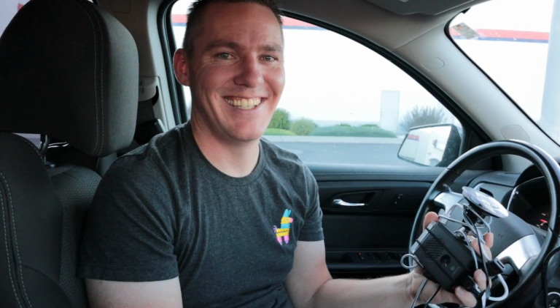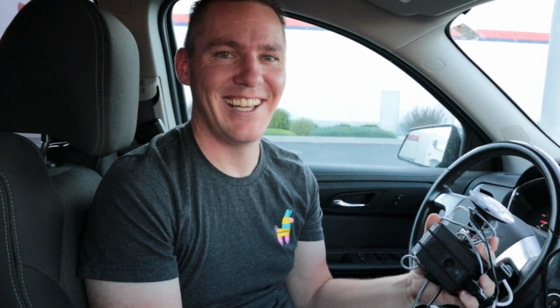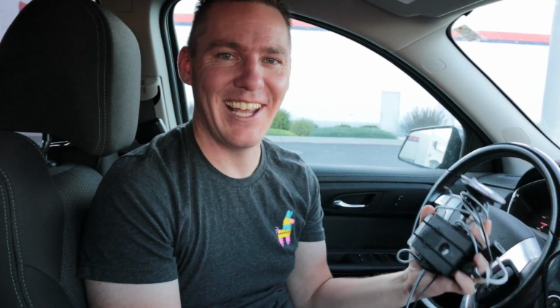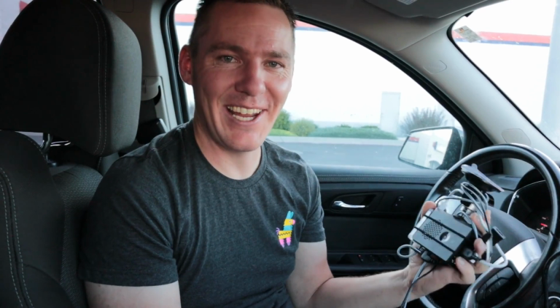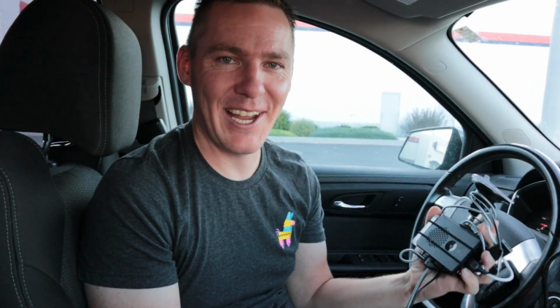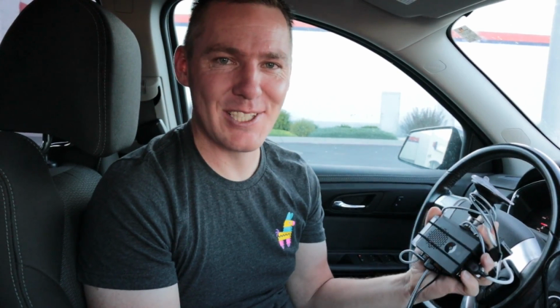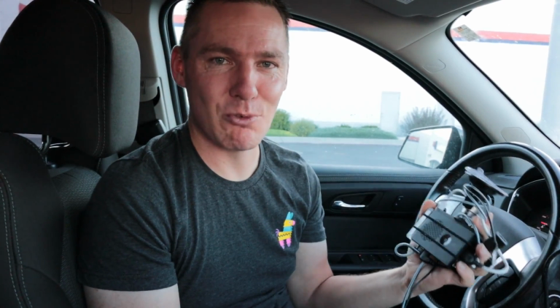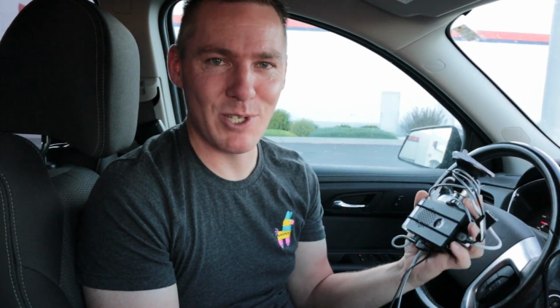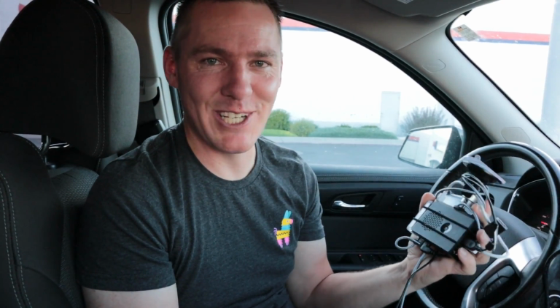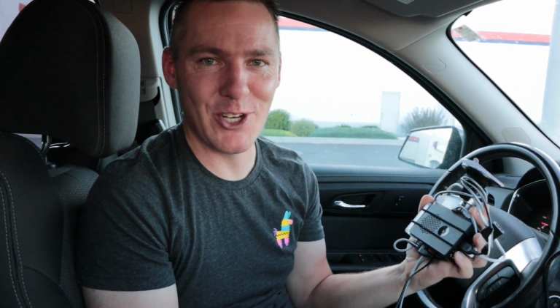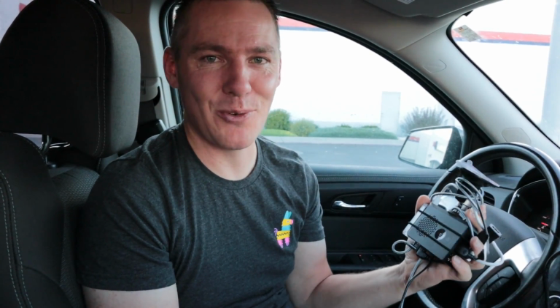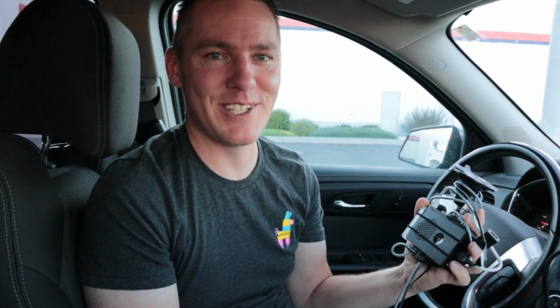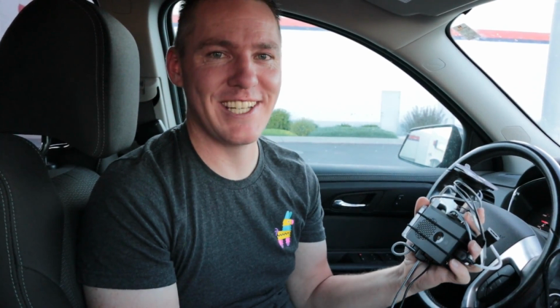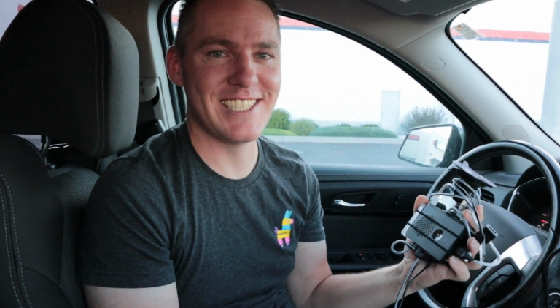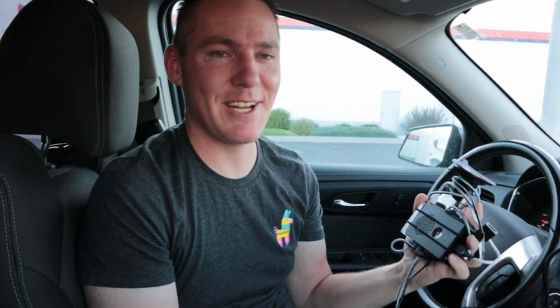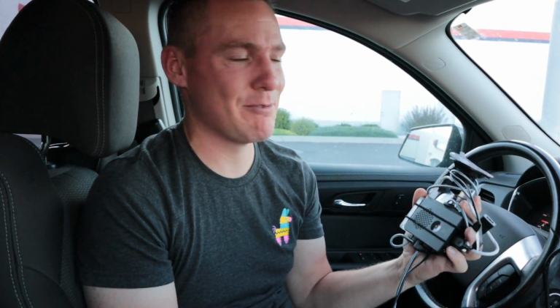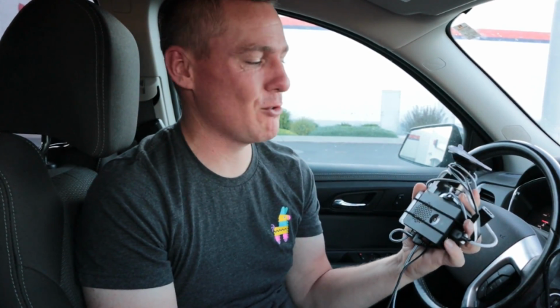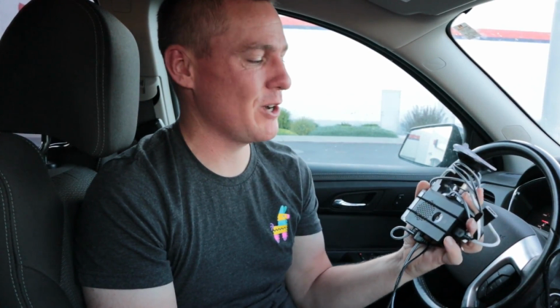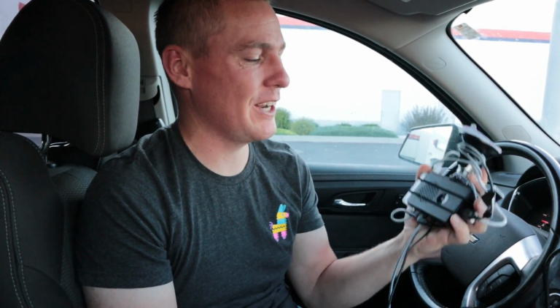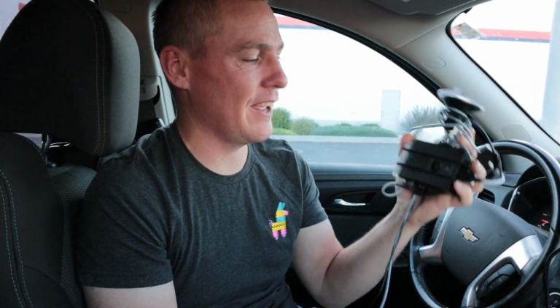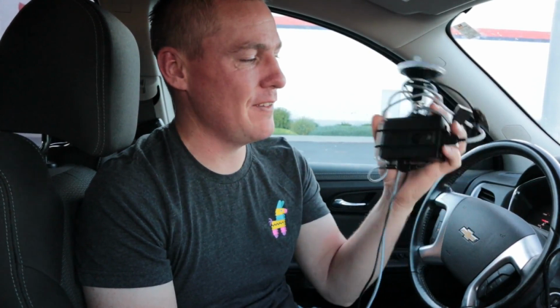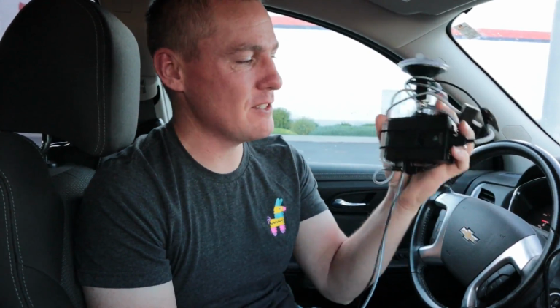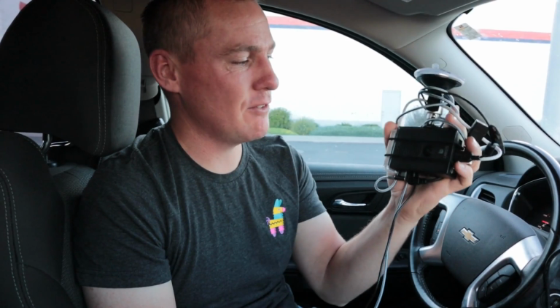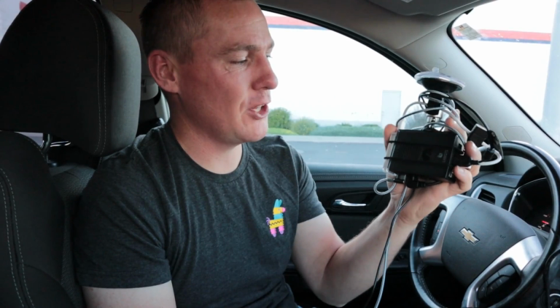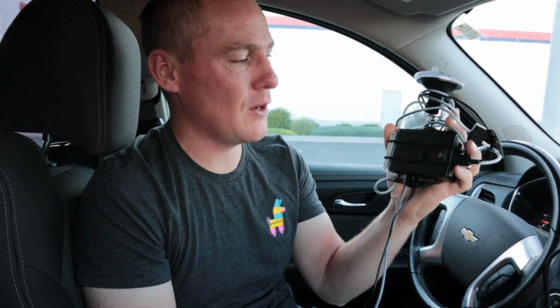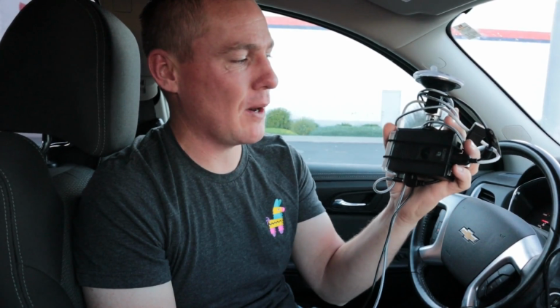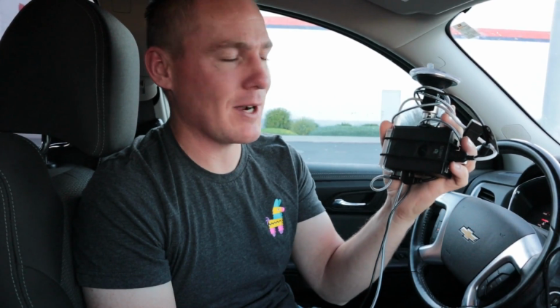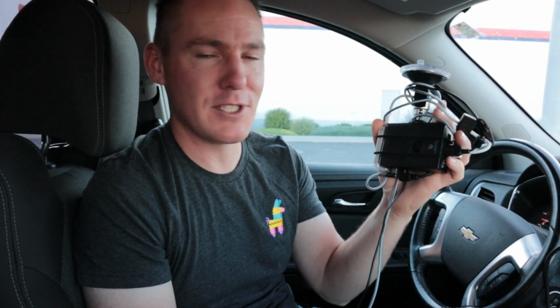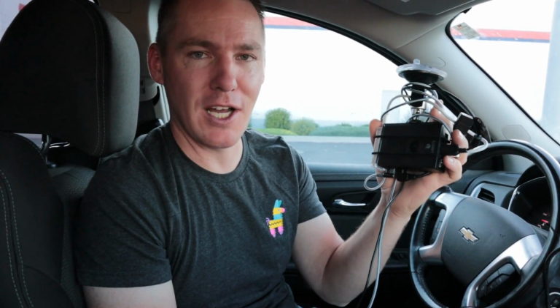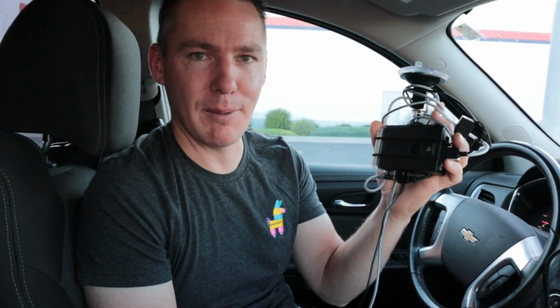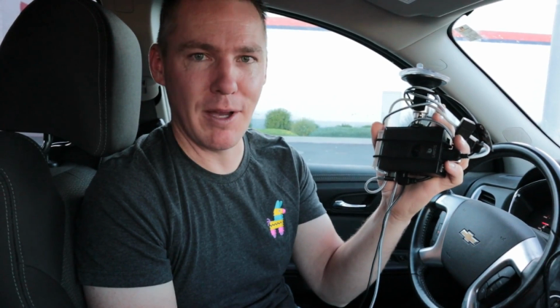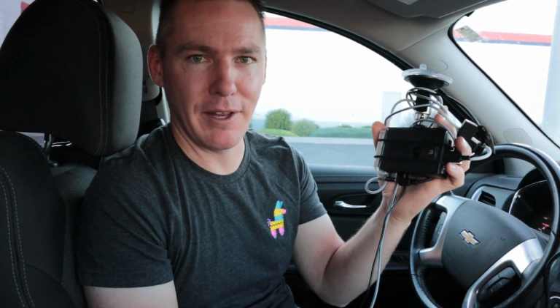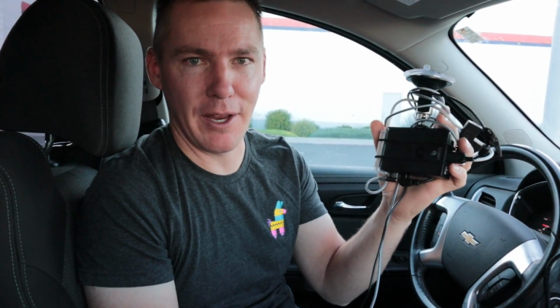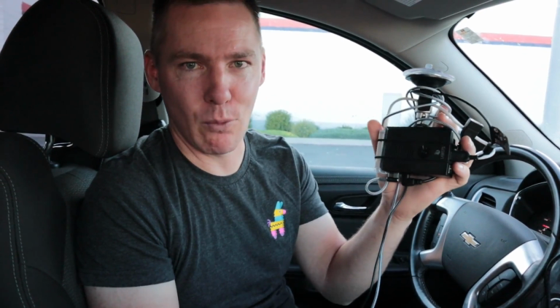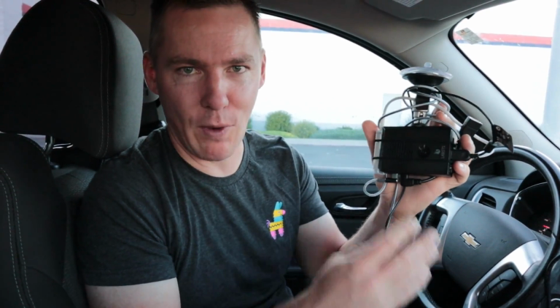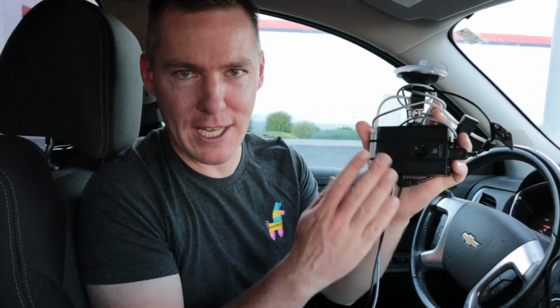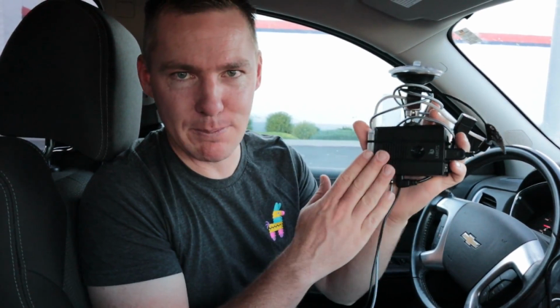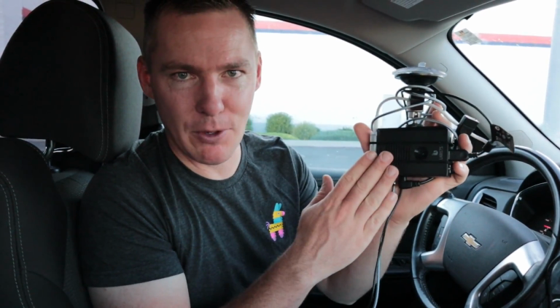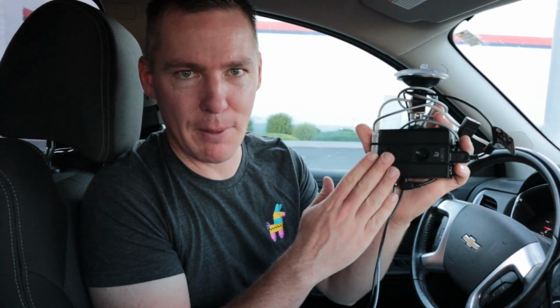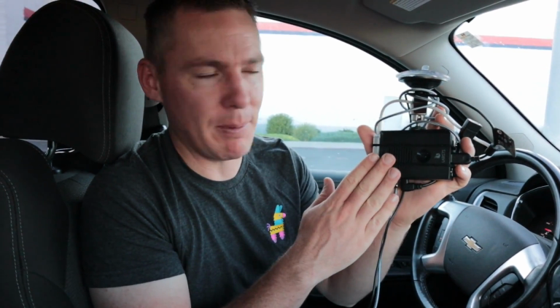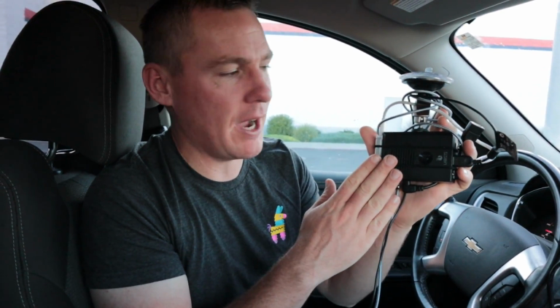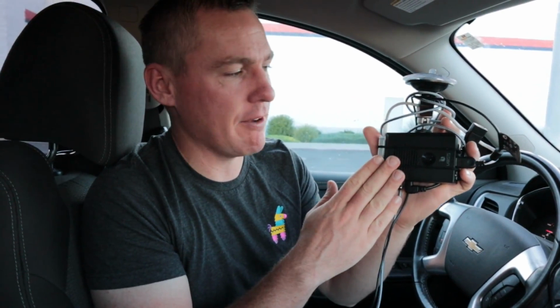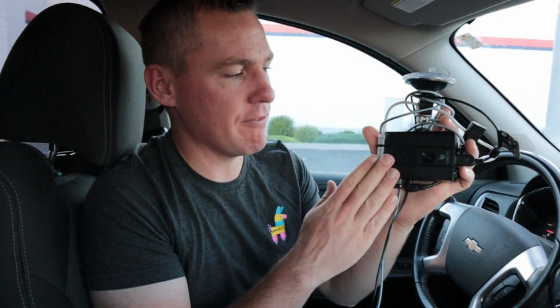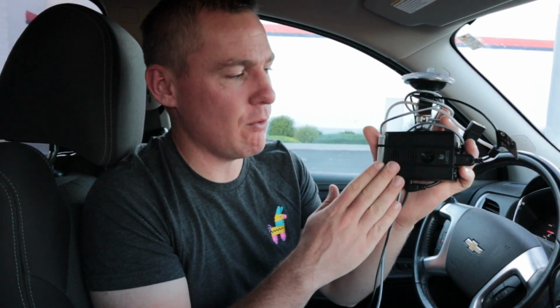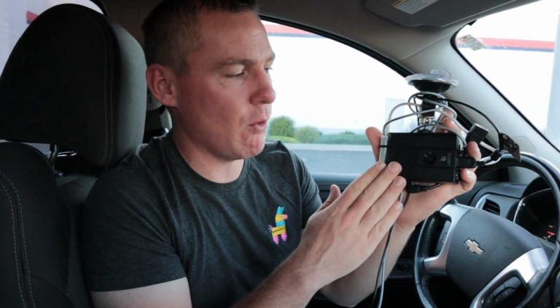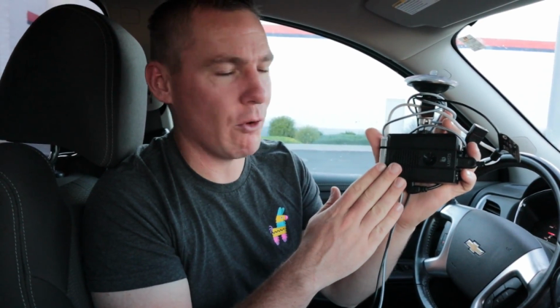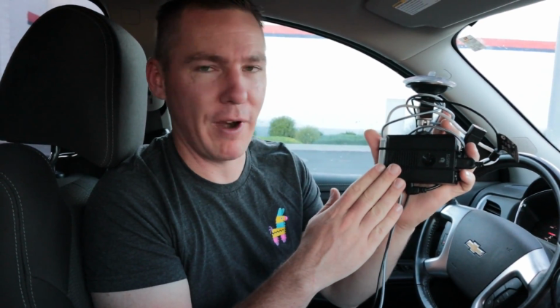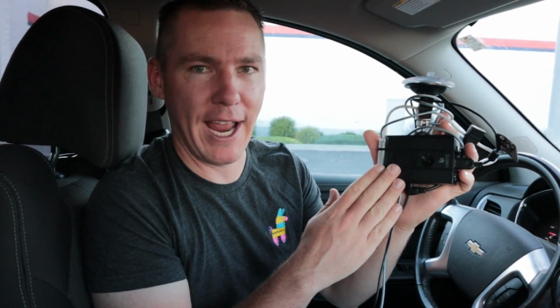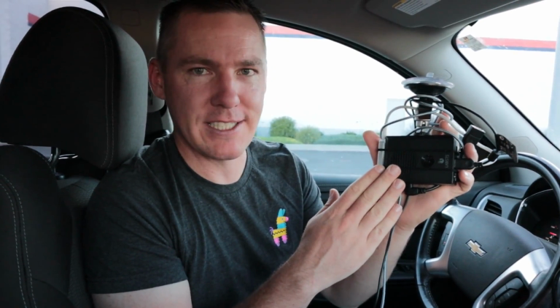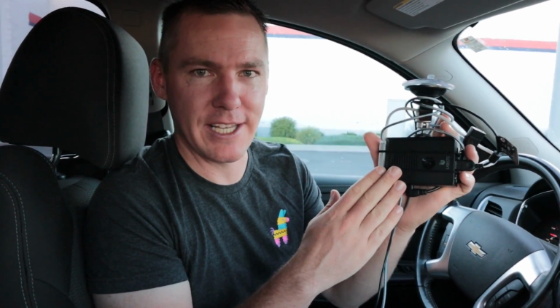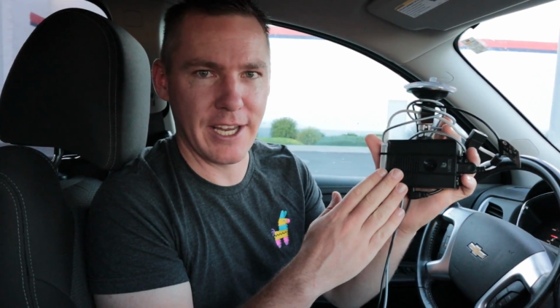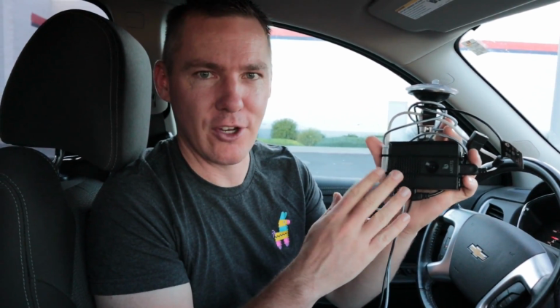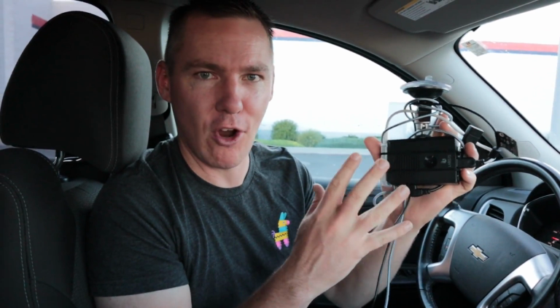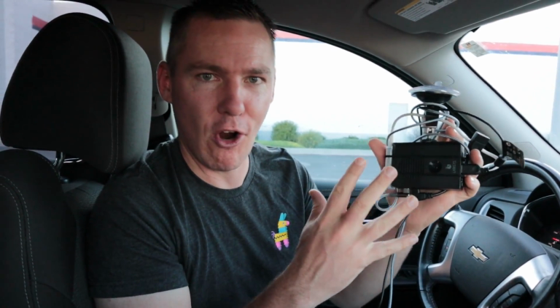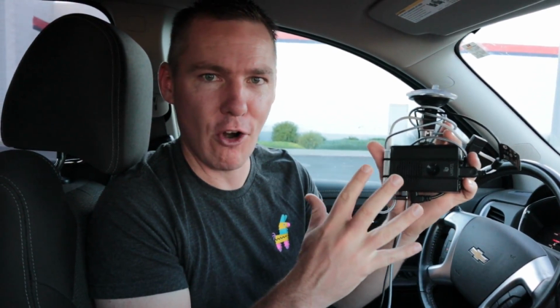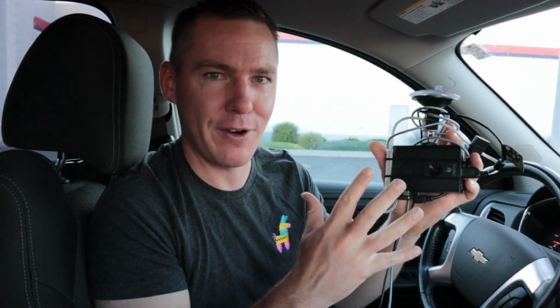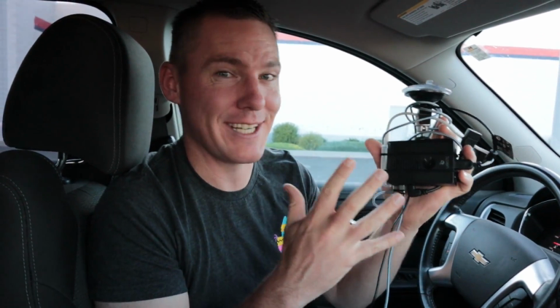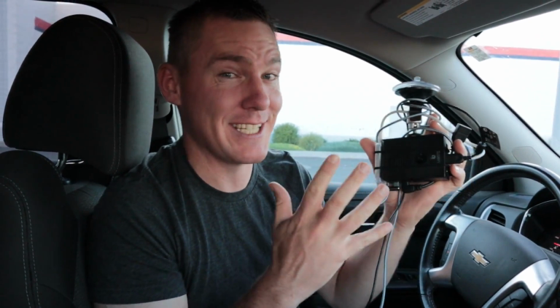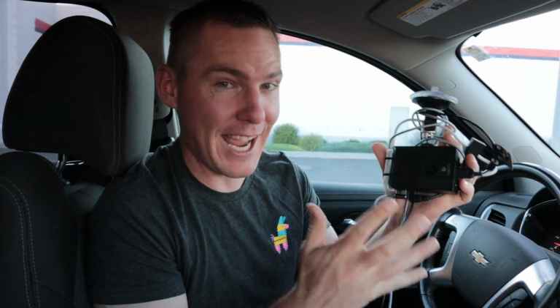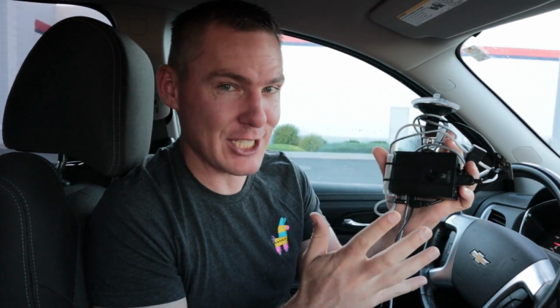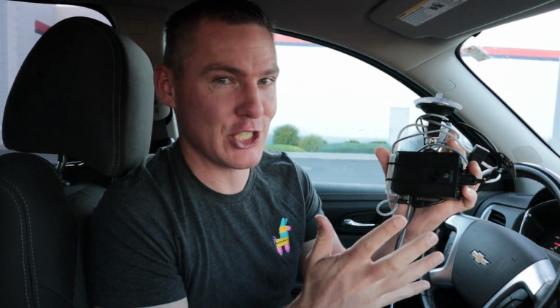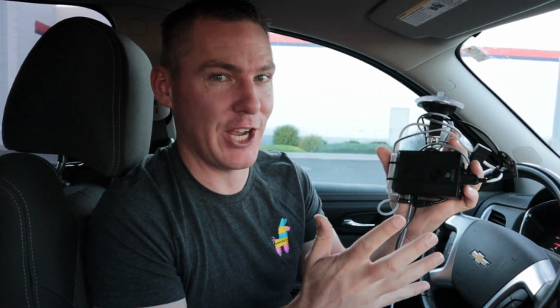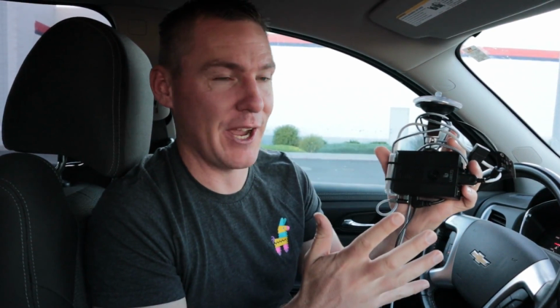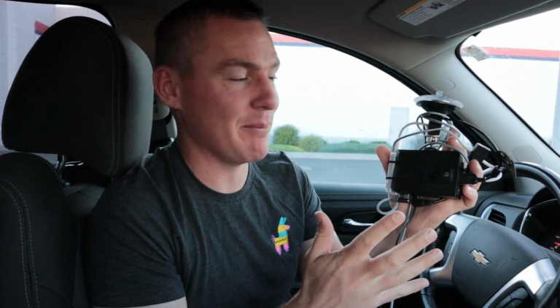Hey guys, Rendon here with TJ Free. In this video I want to talk about a Raspberry Pi 4 as a car dash cam.